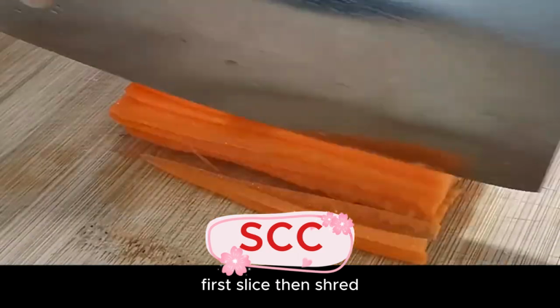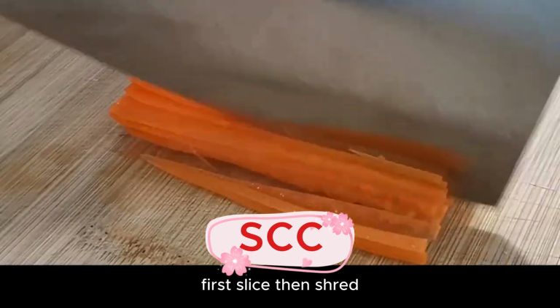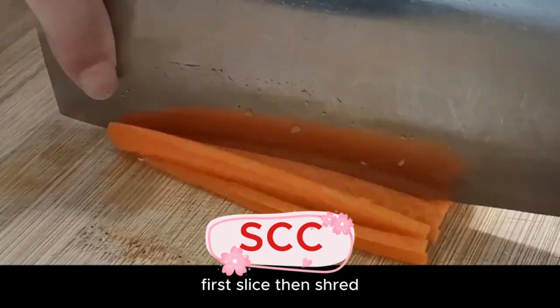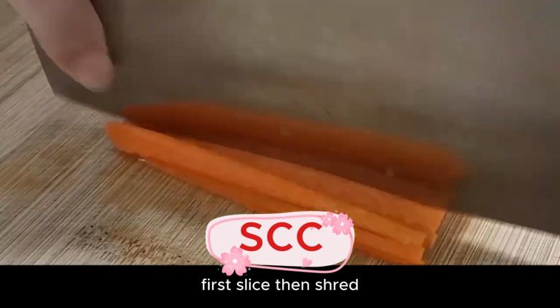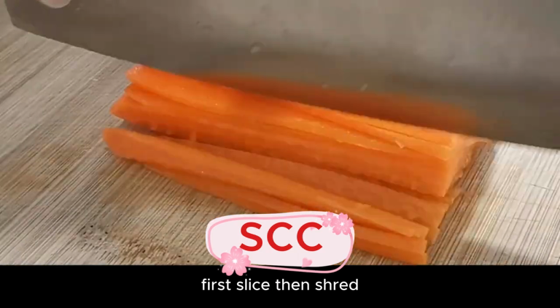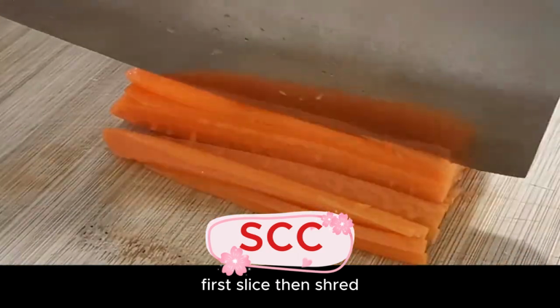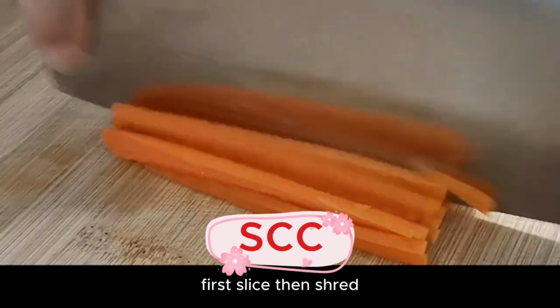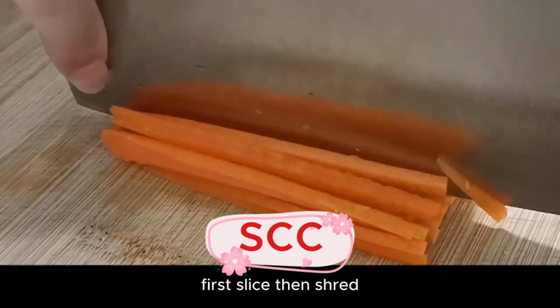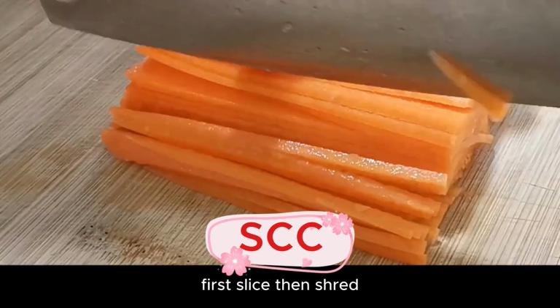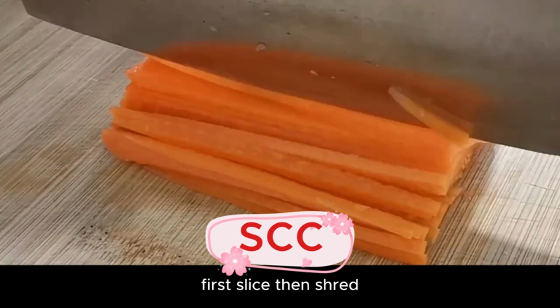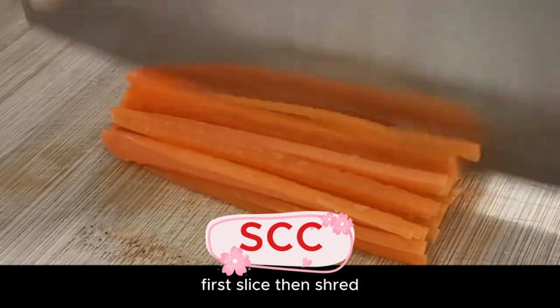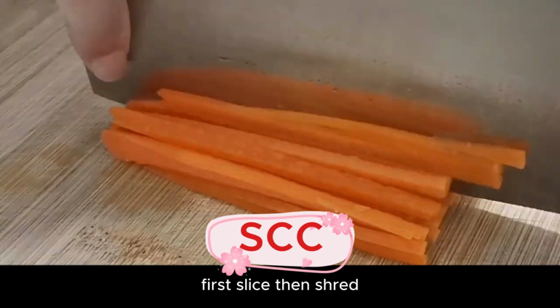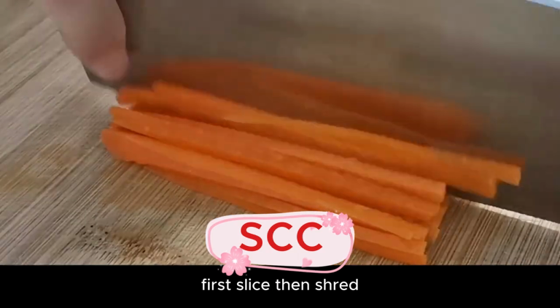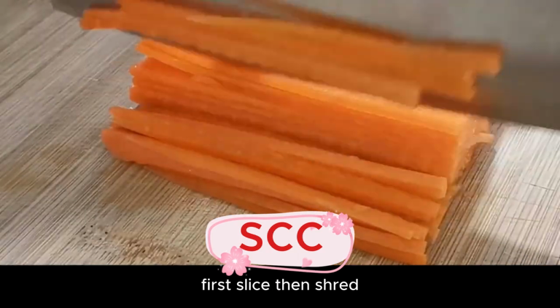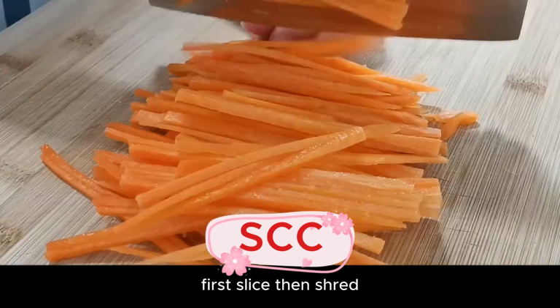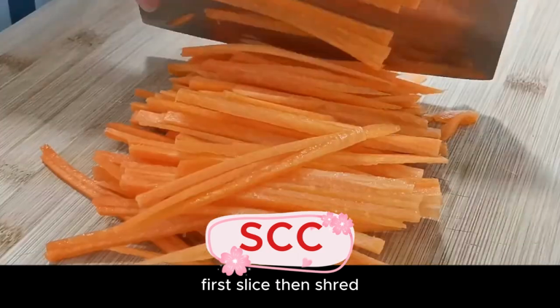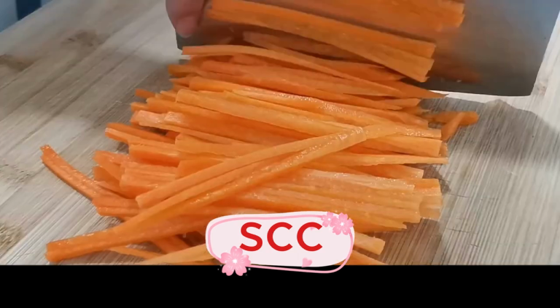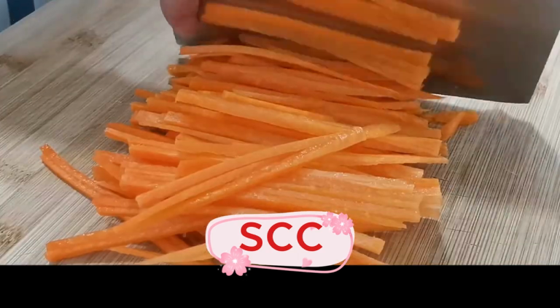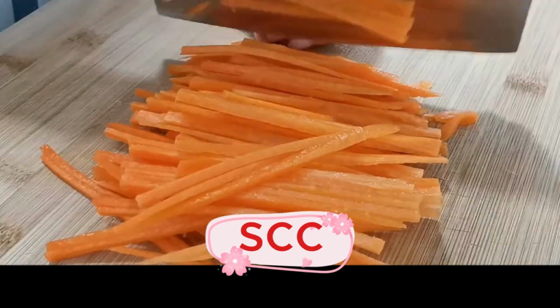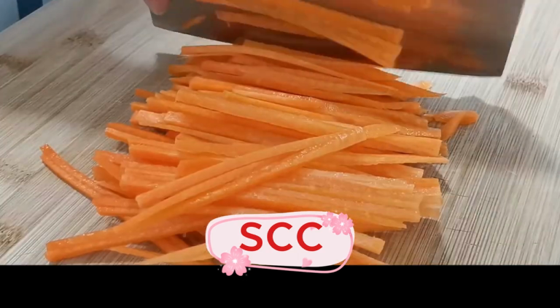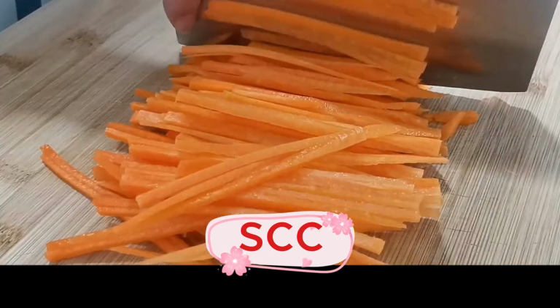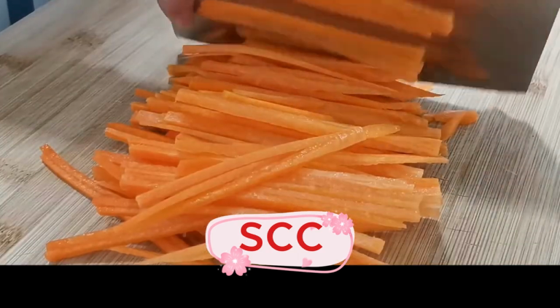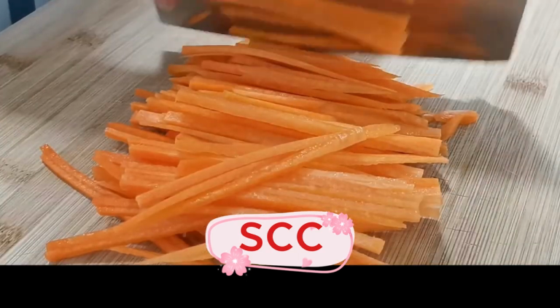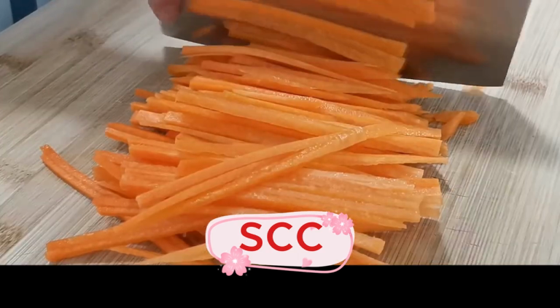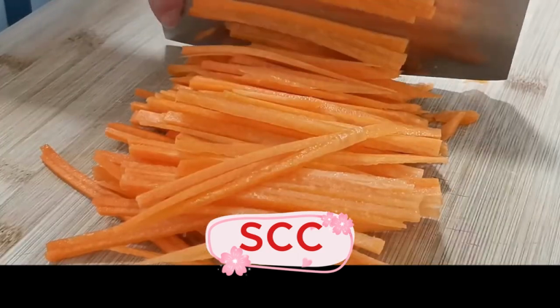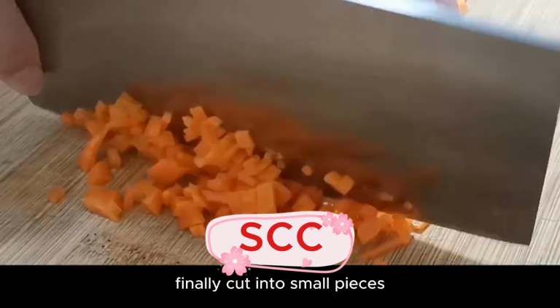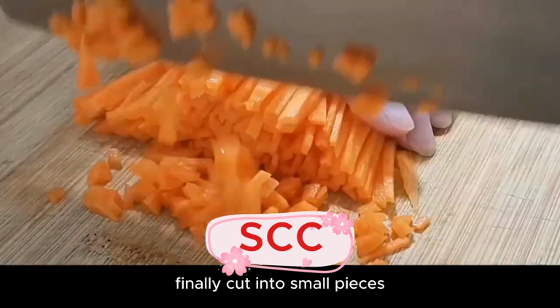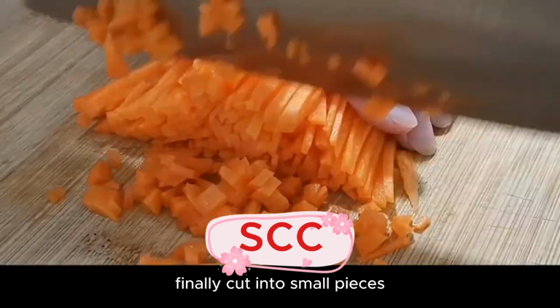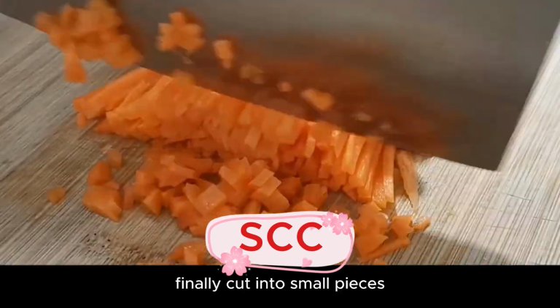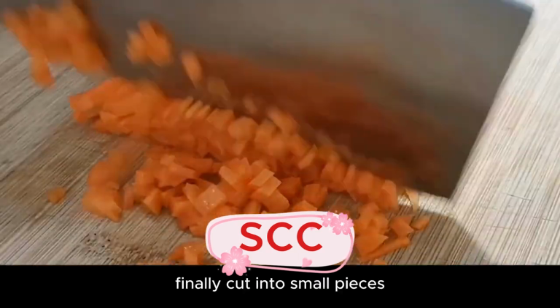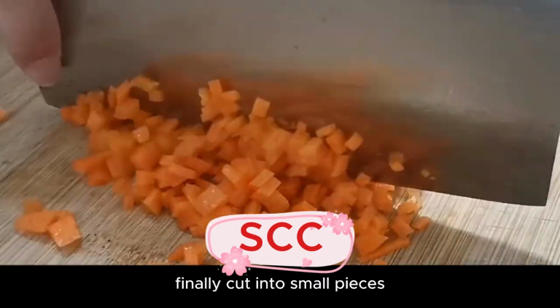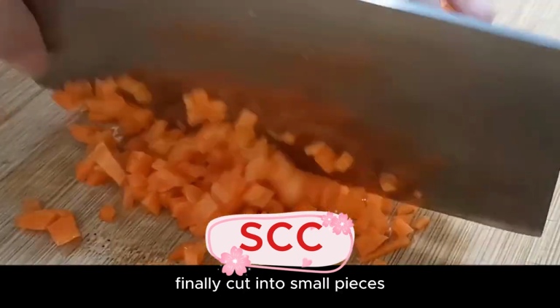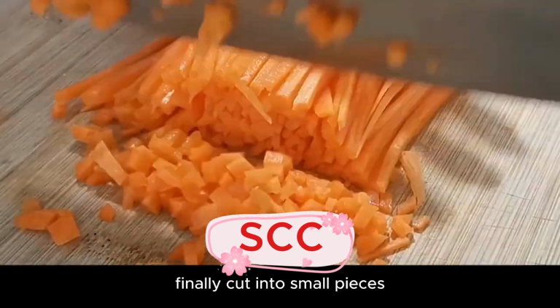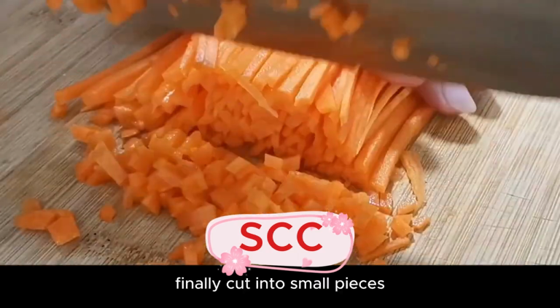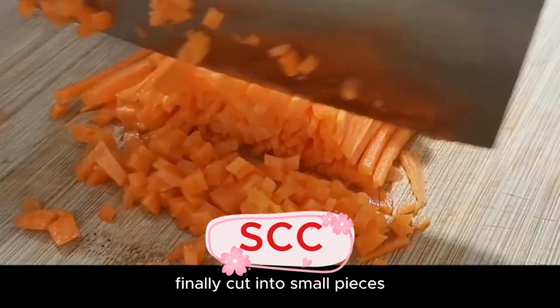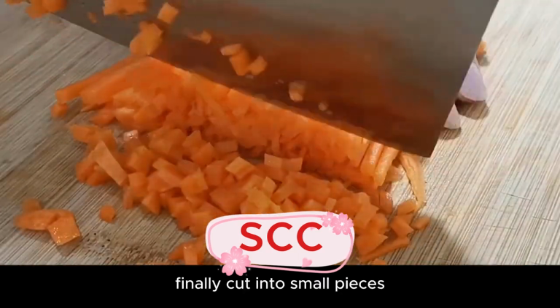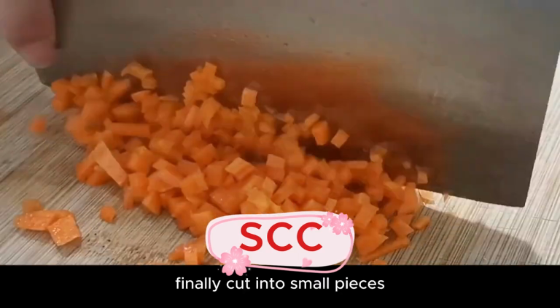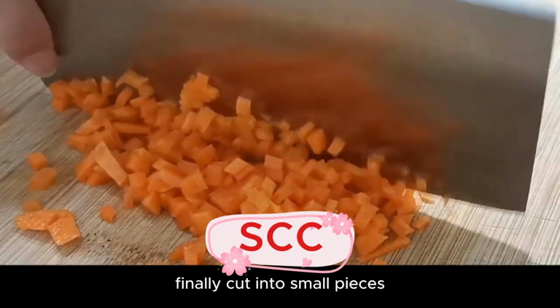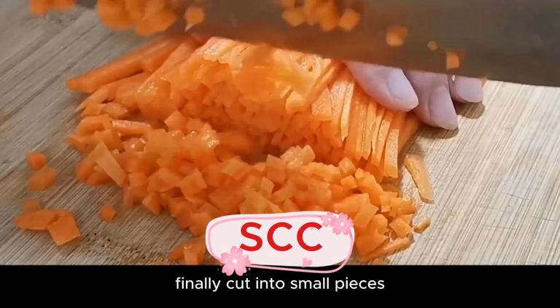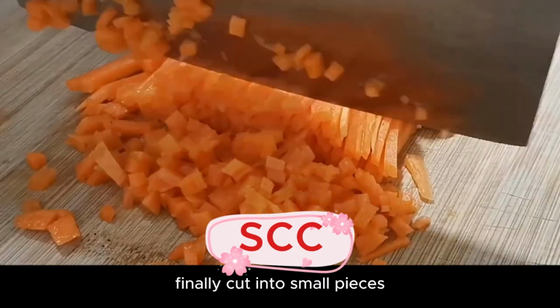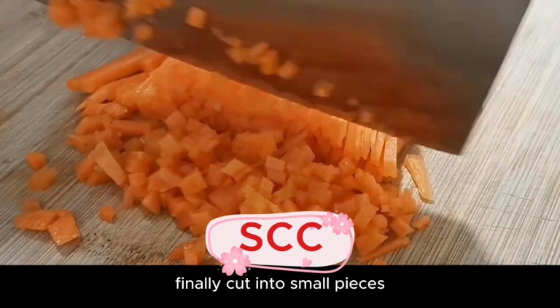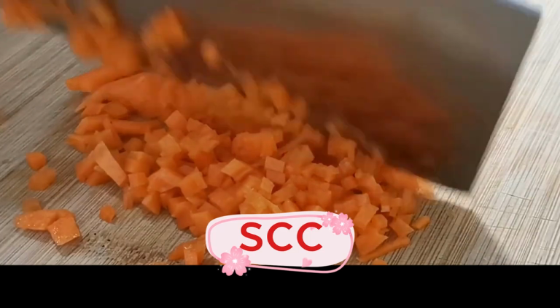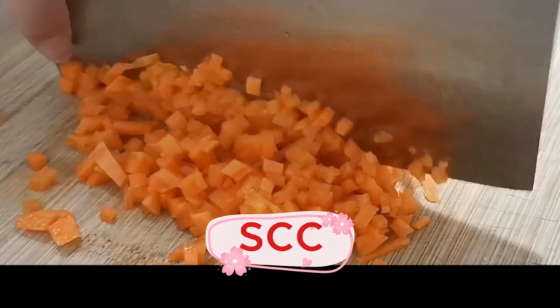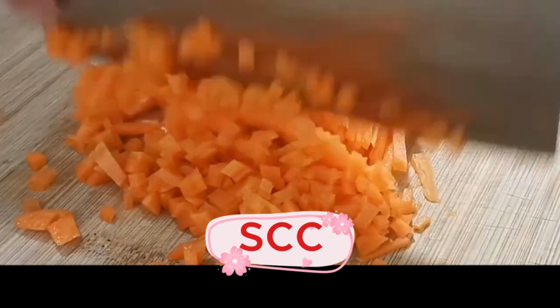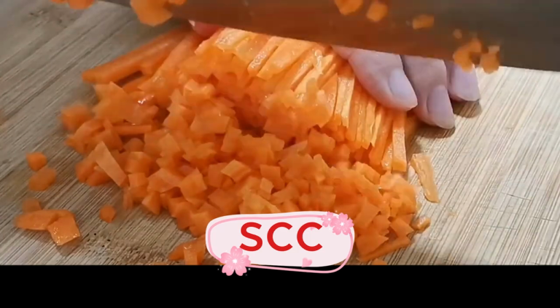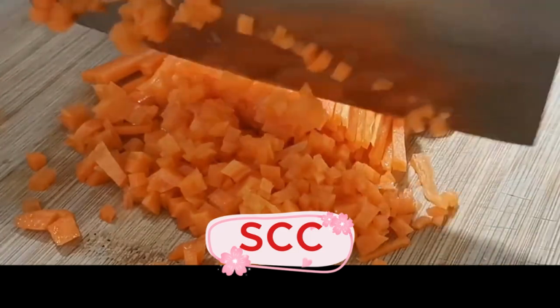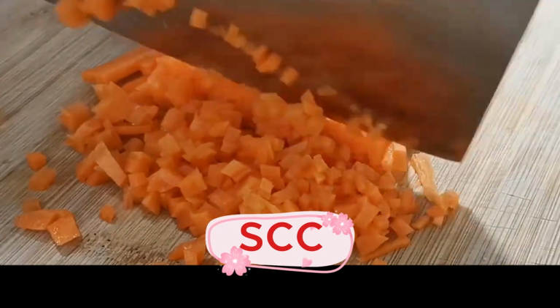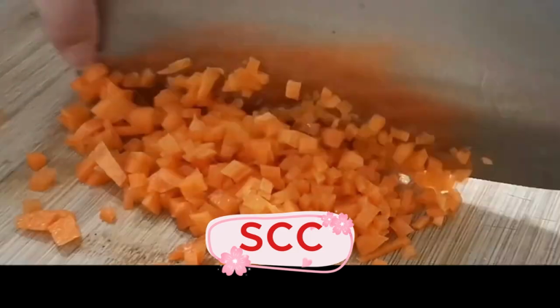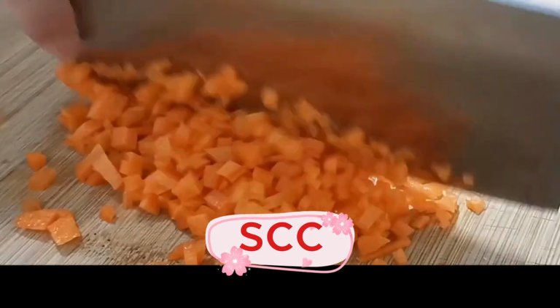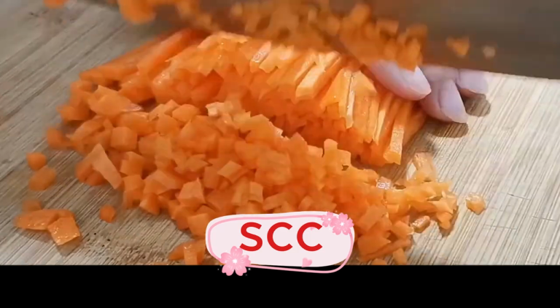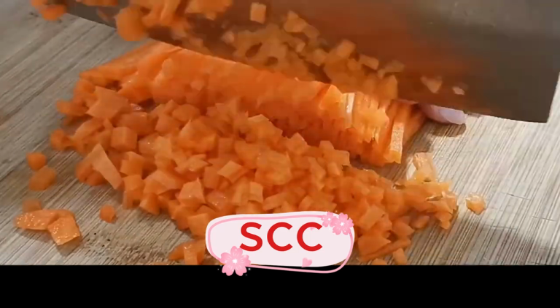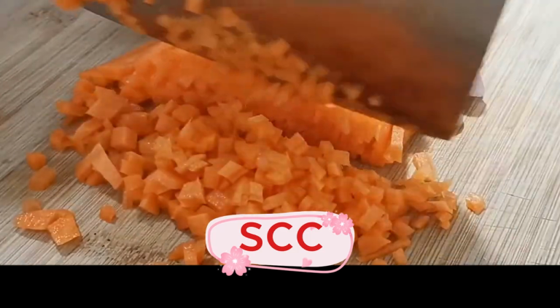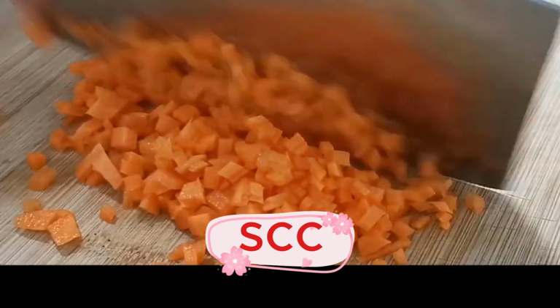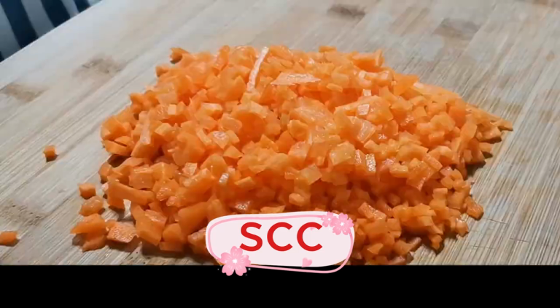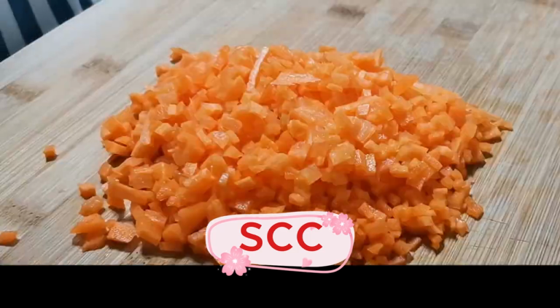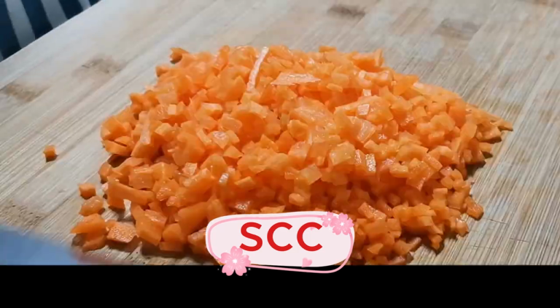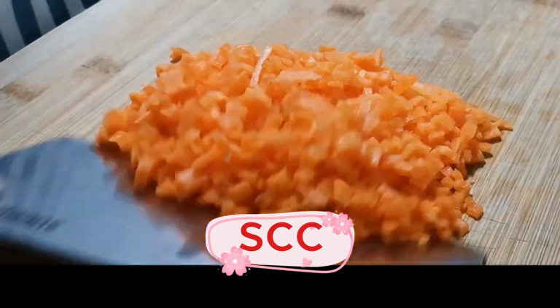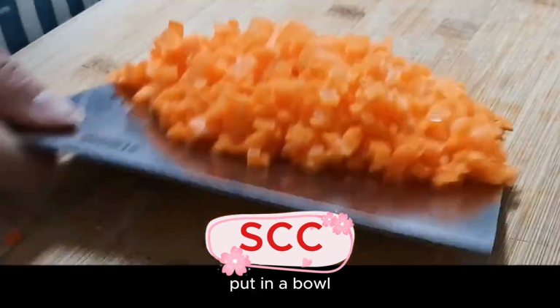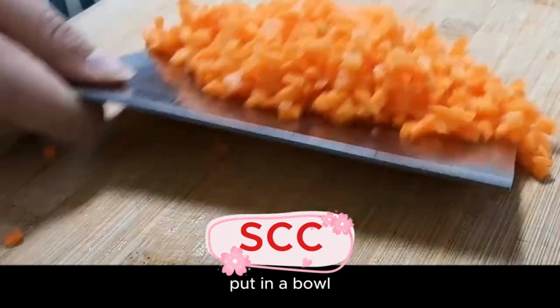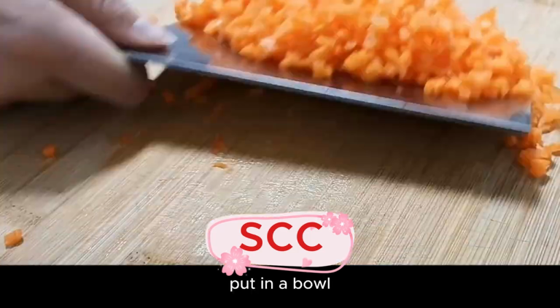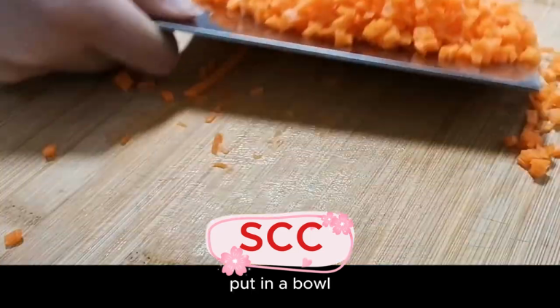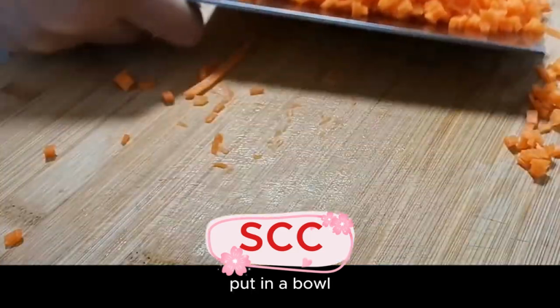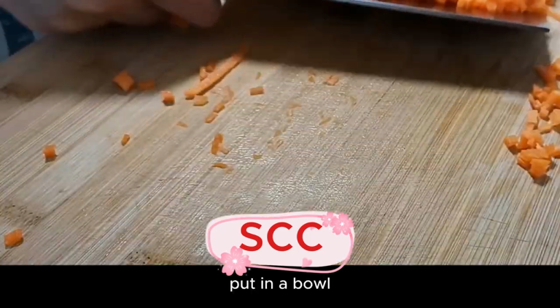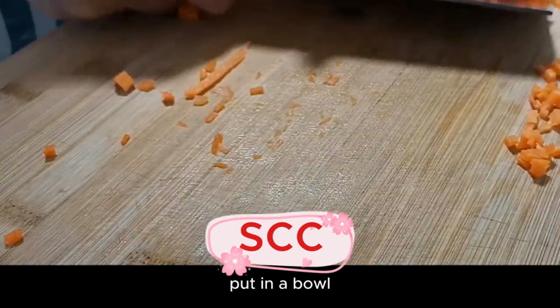Then shred the carrot, and finally cut into small pieces. Put in a bowl.